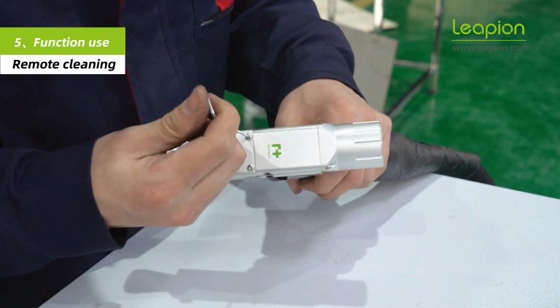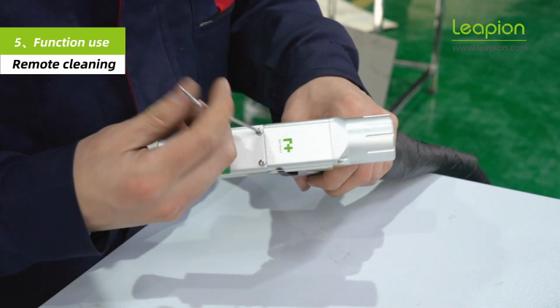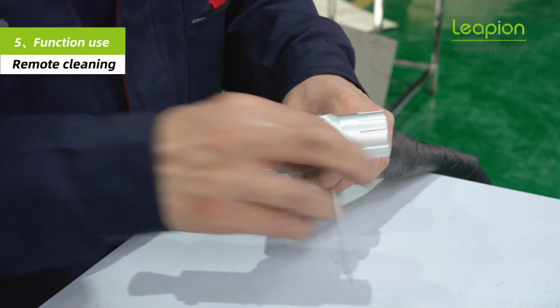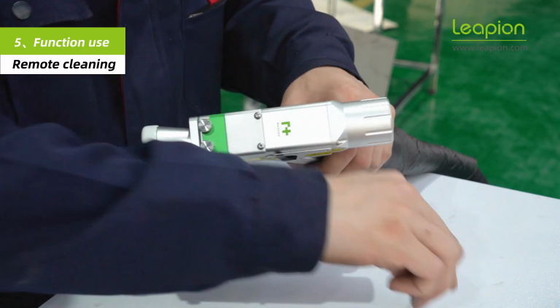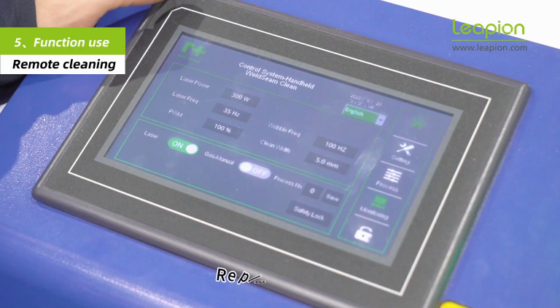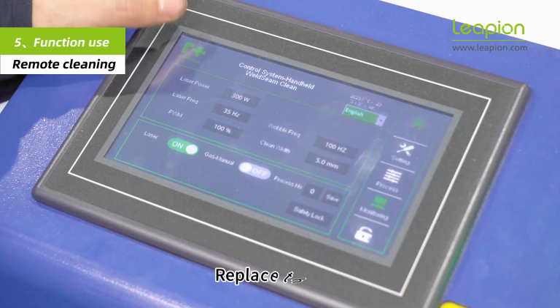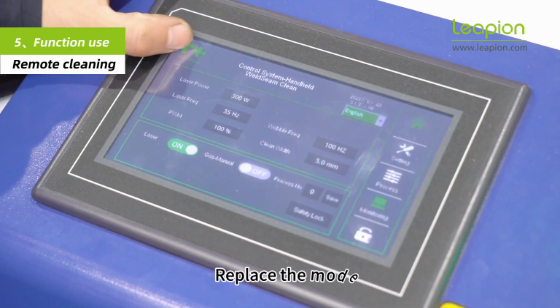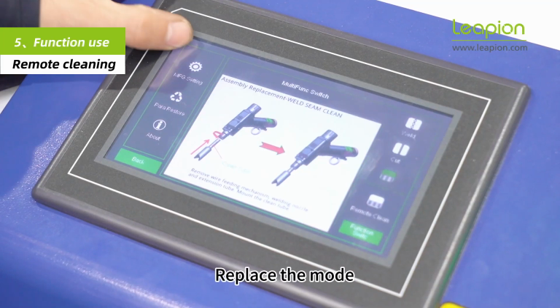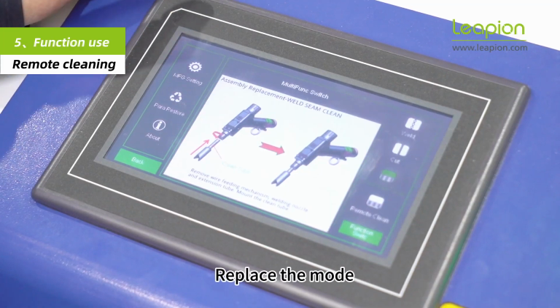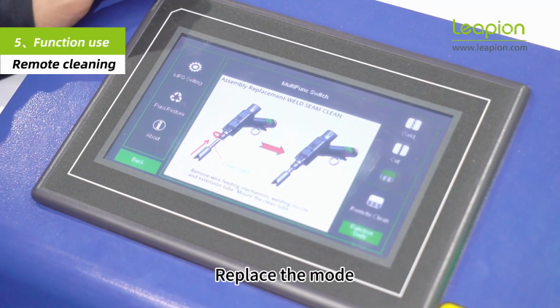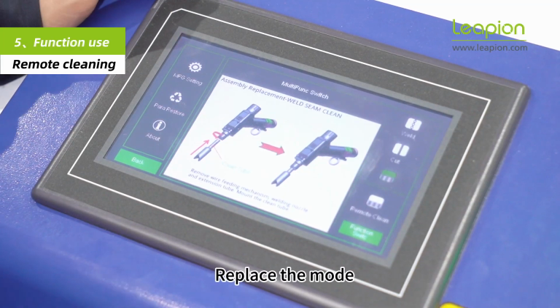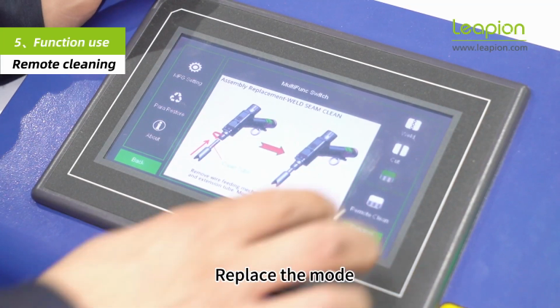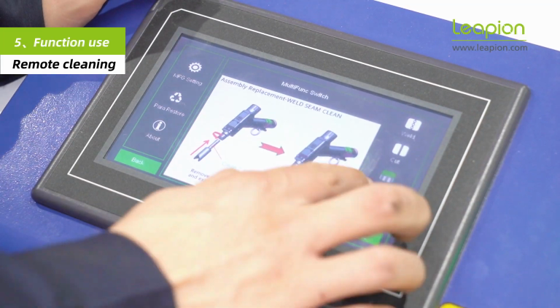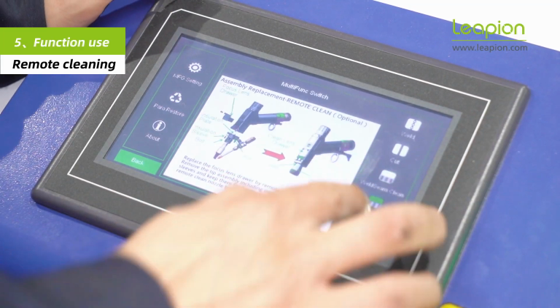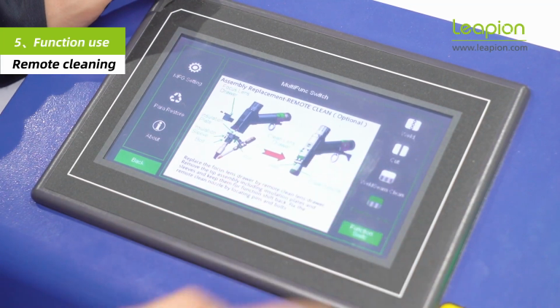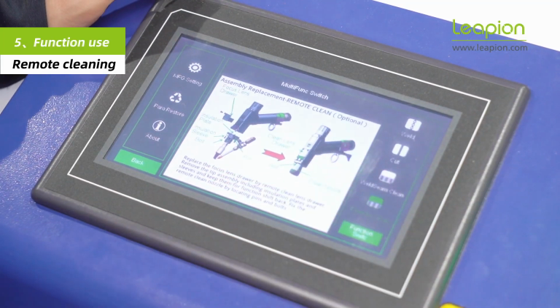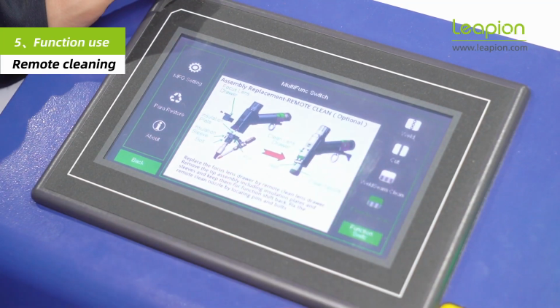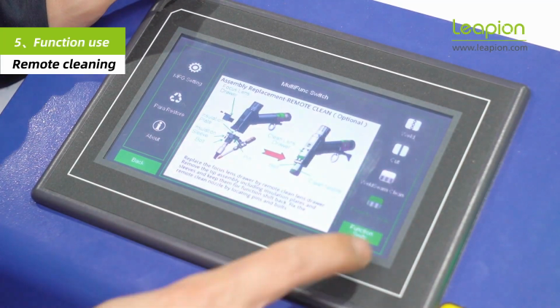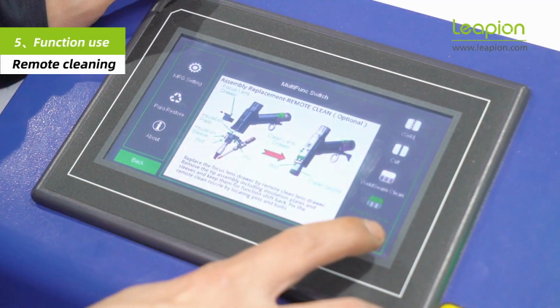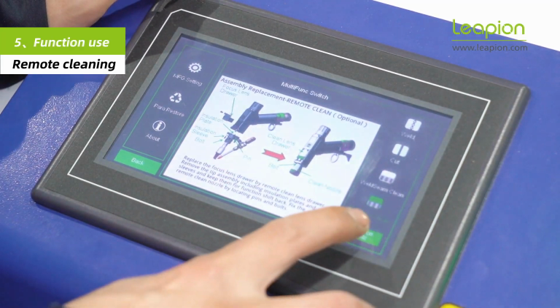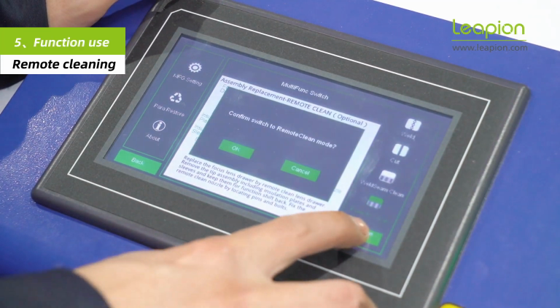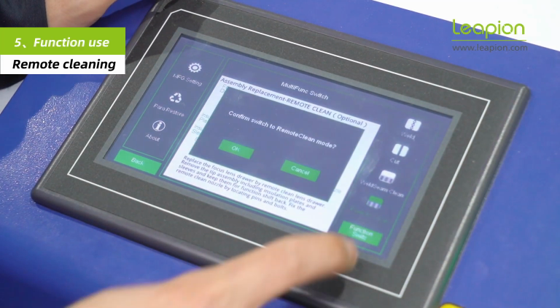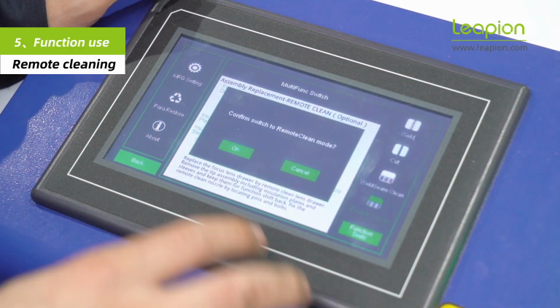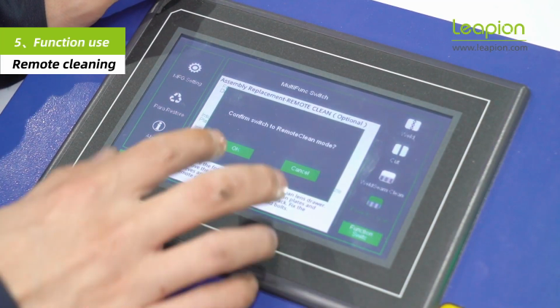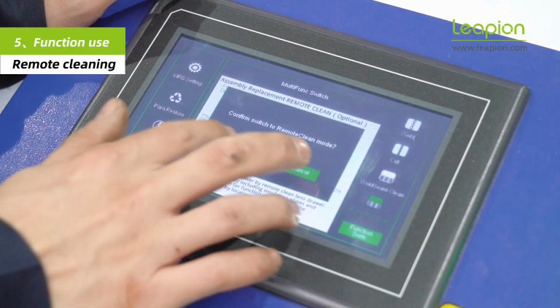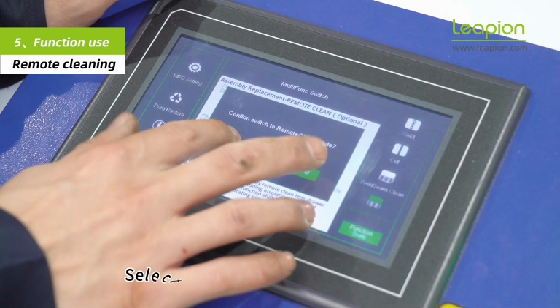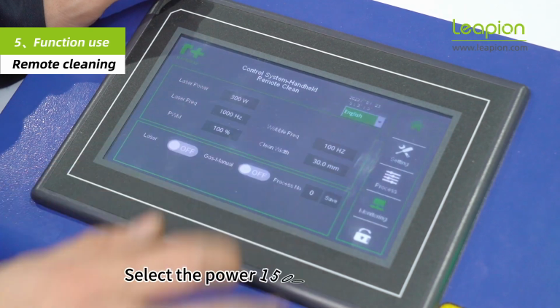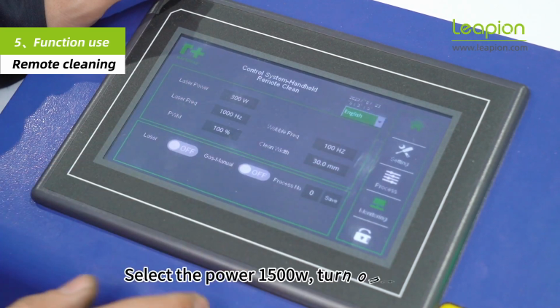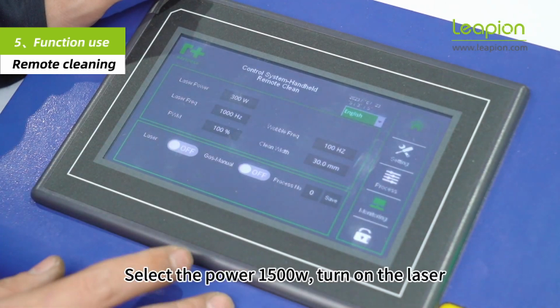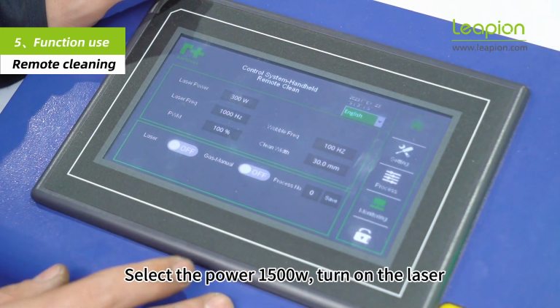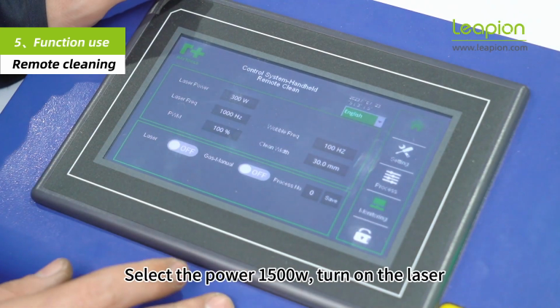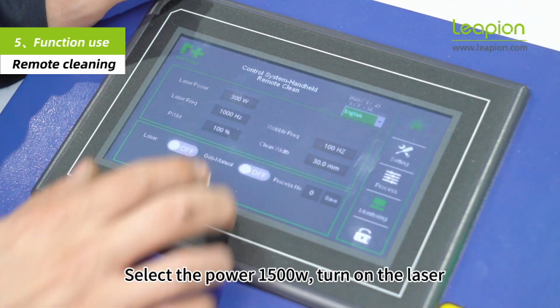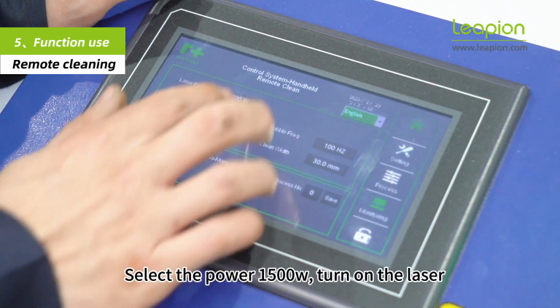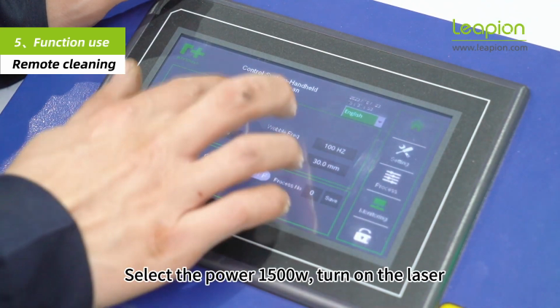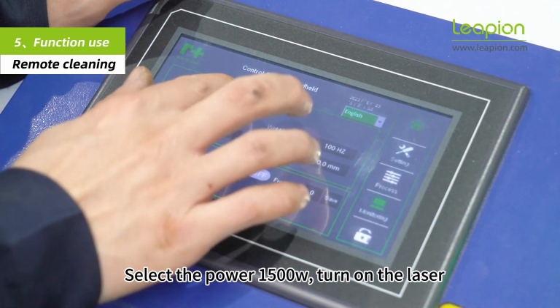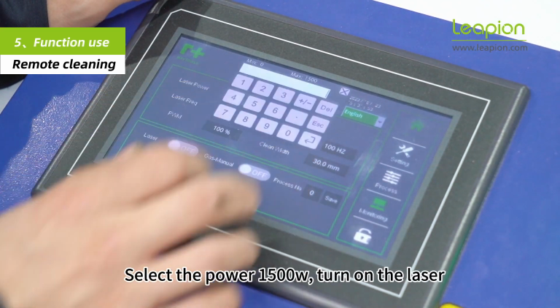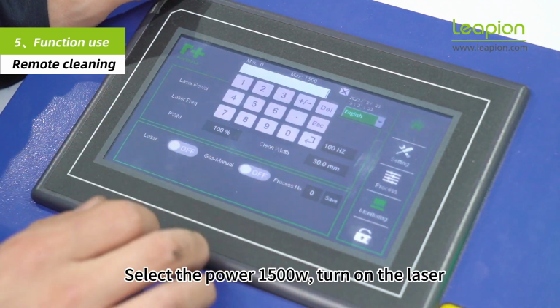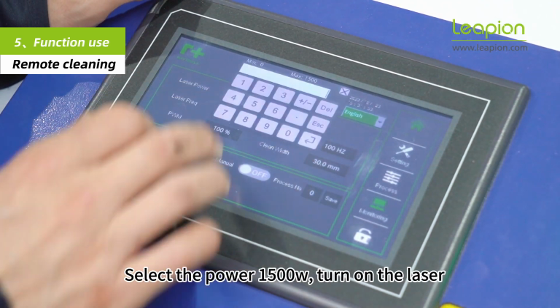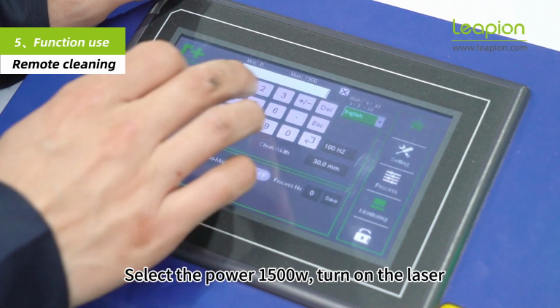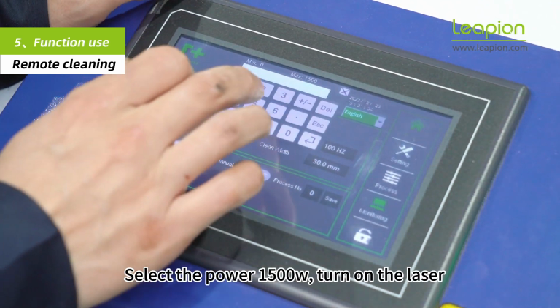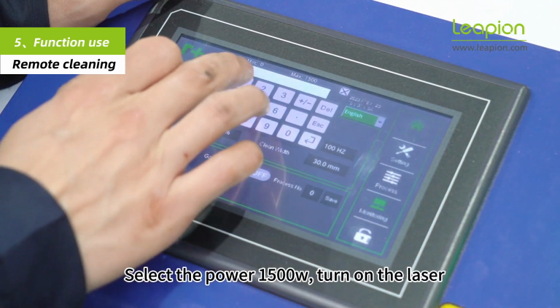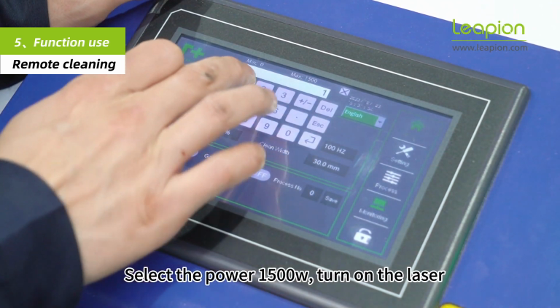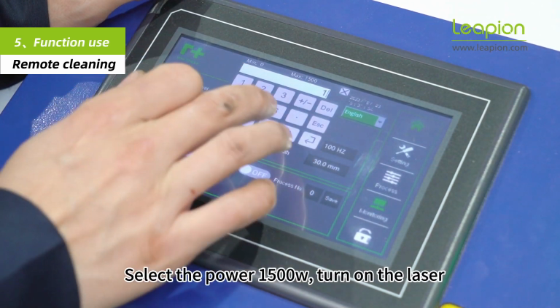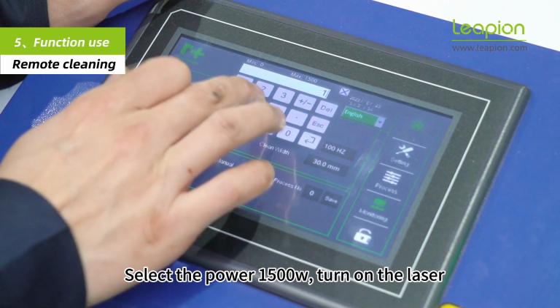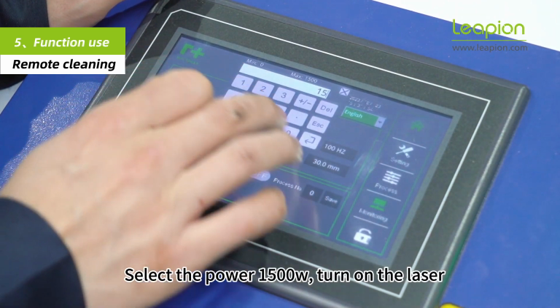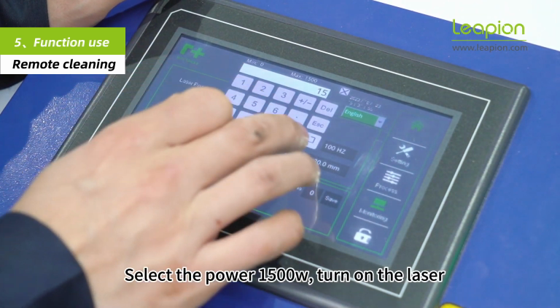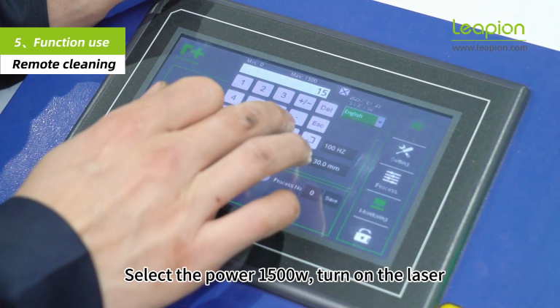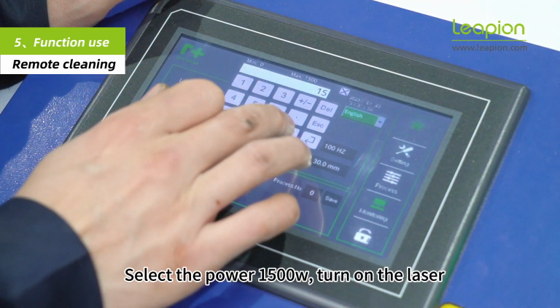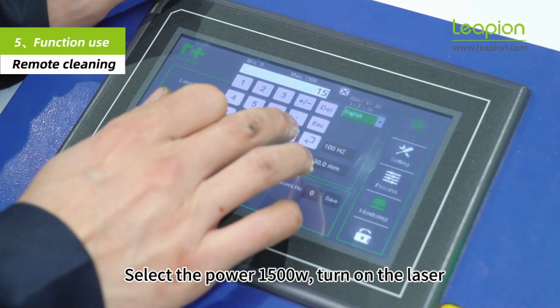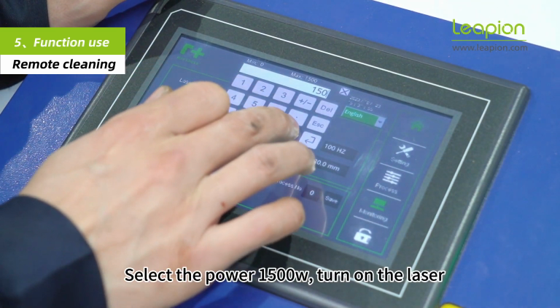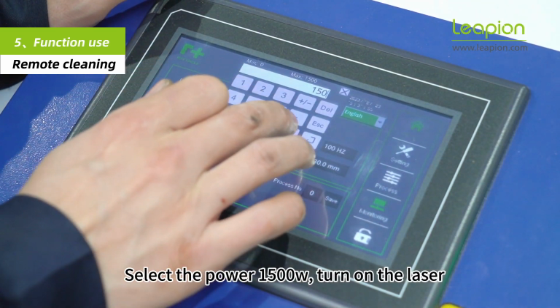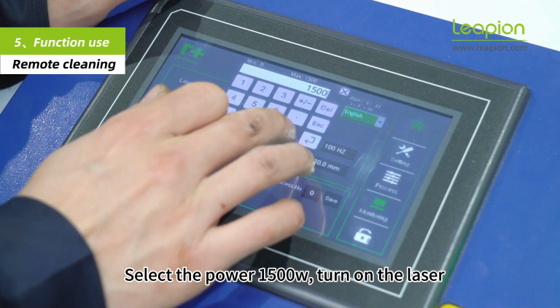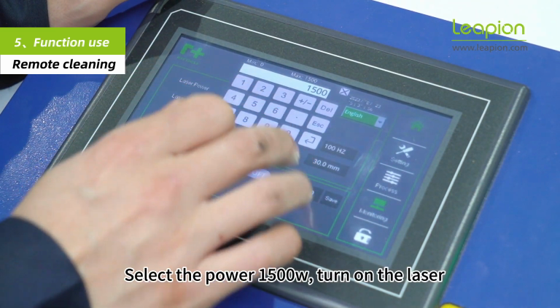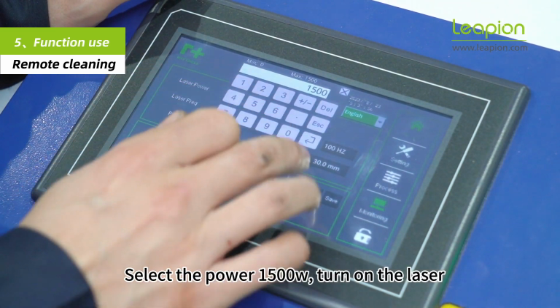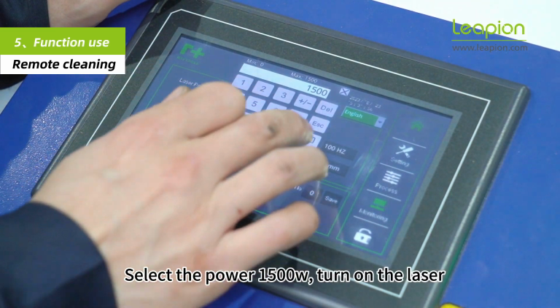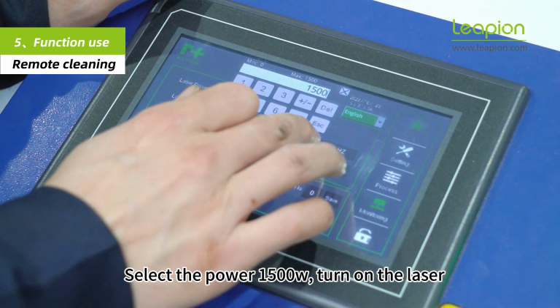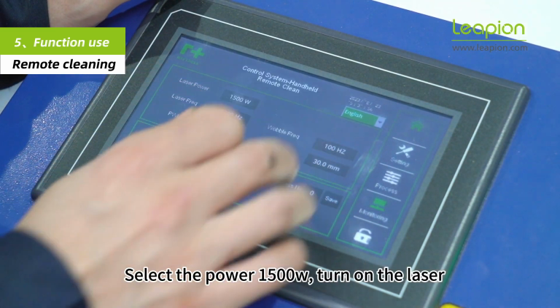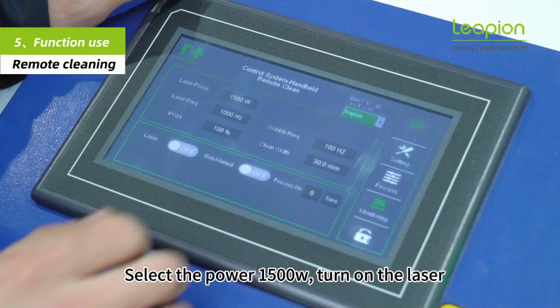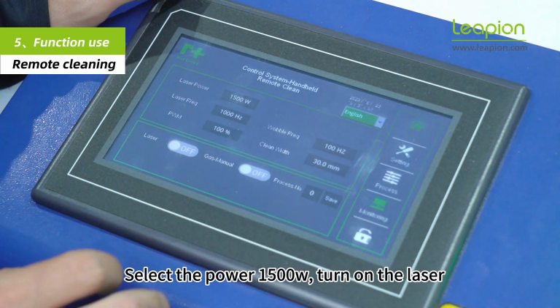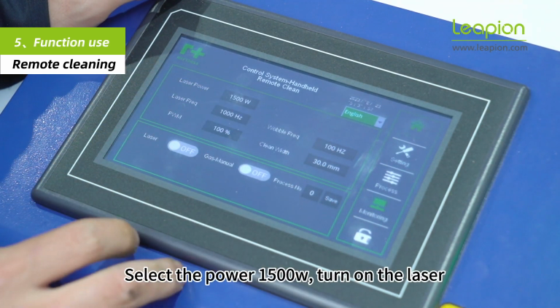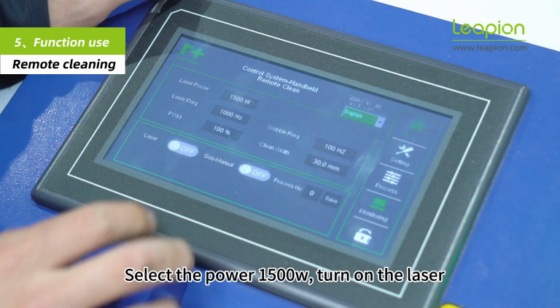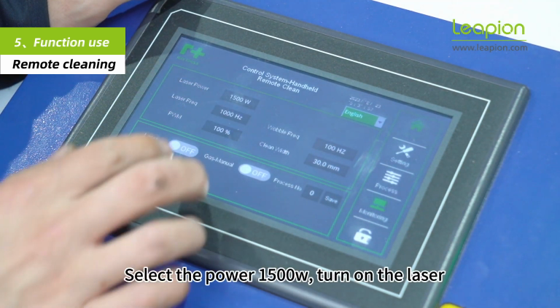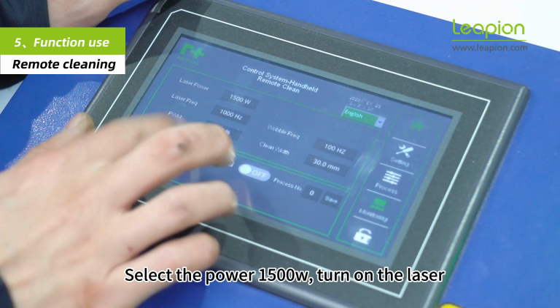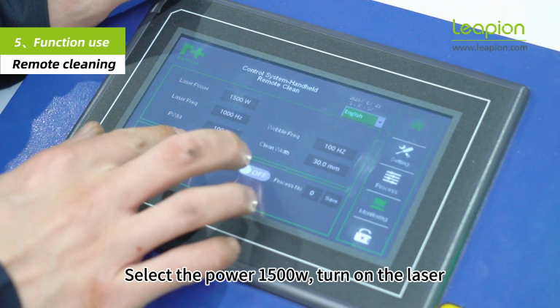Replace the mode, select the power at 1500W, and turn on the laser.